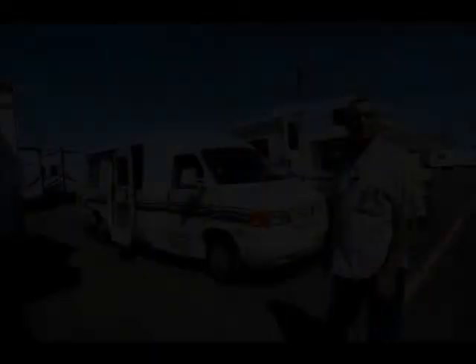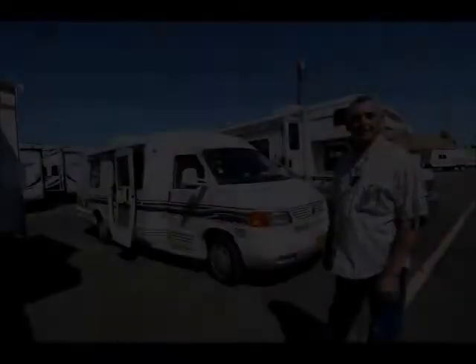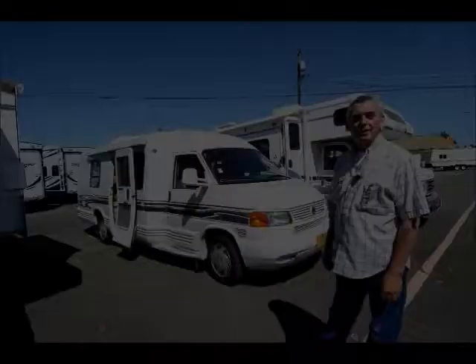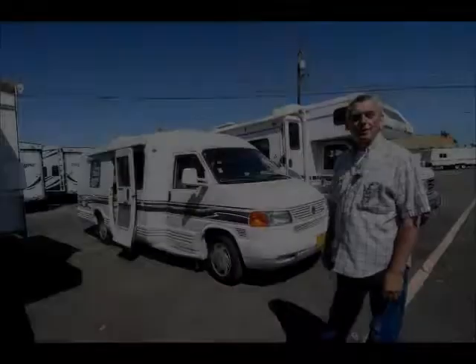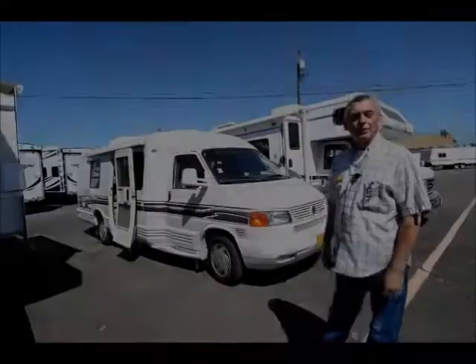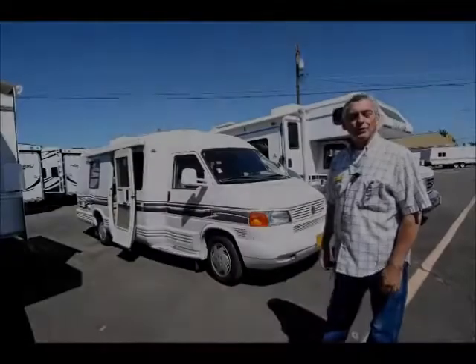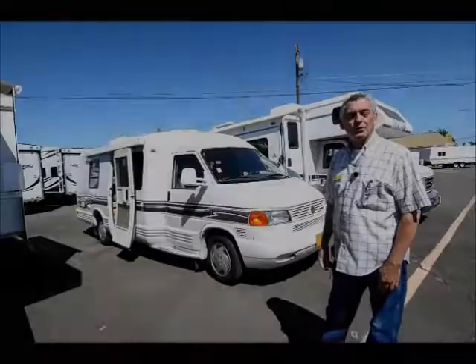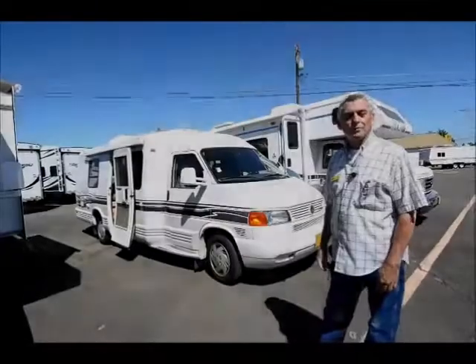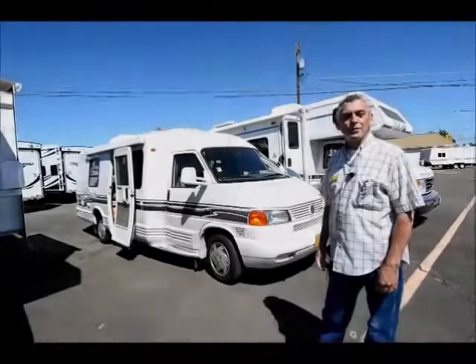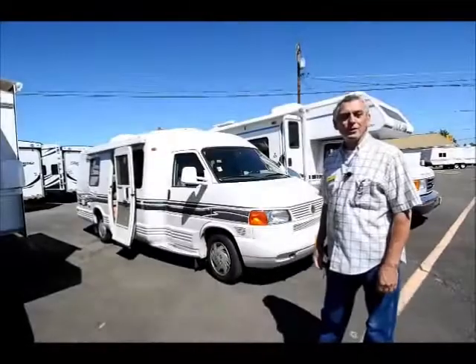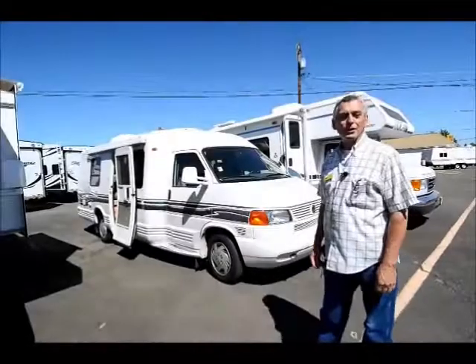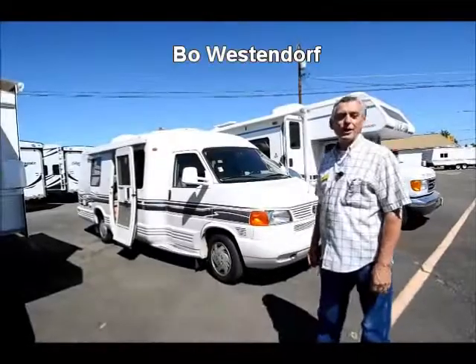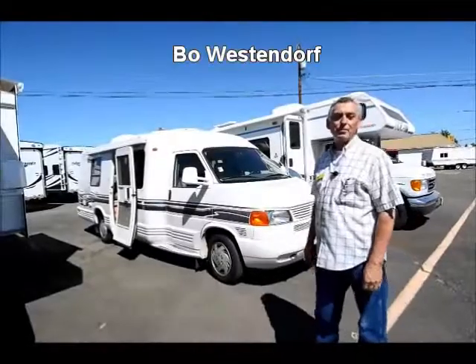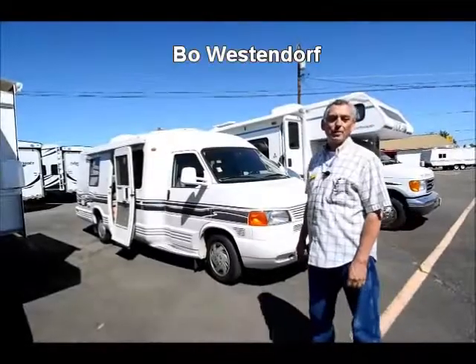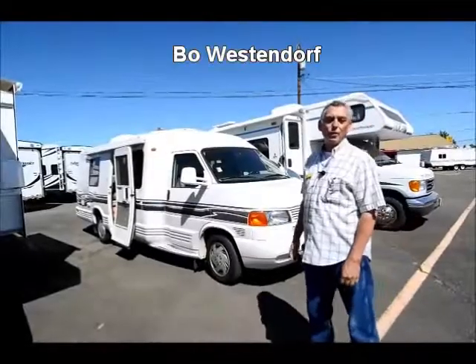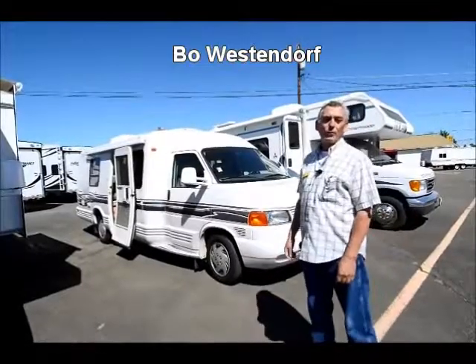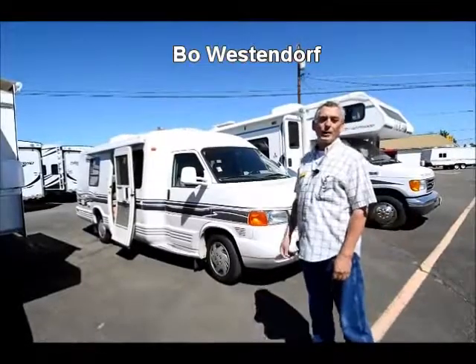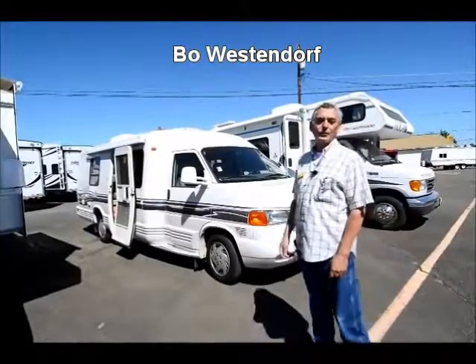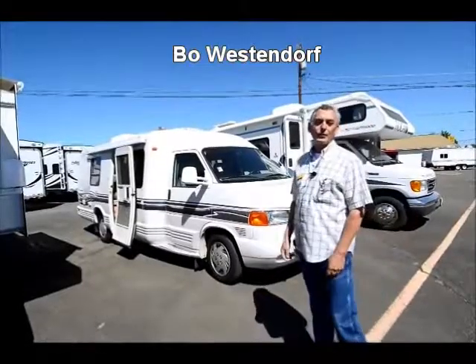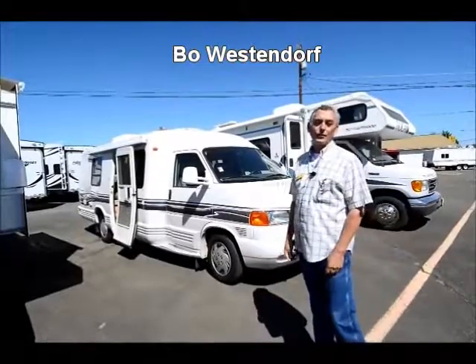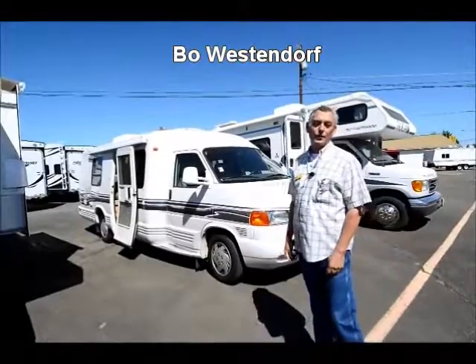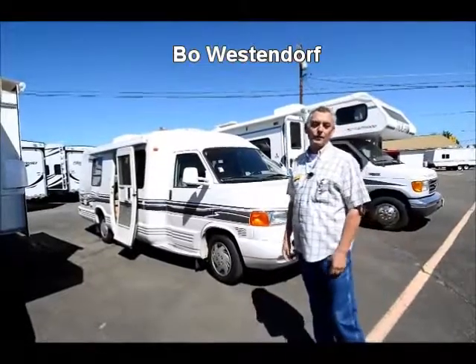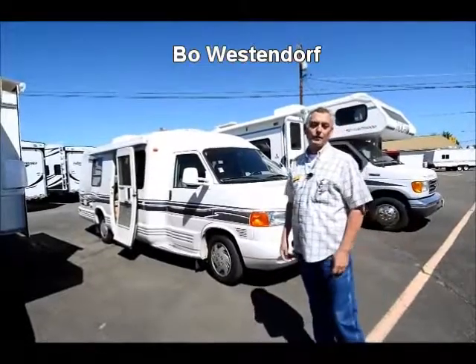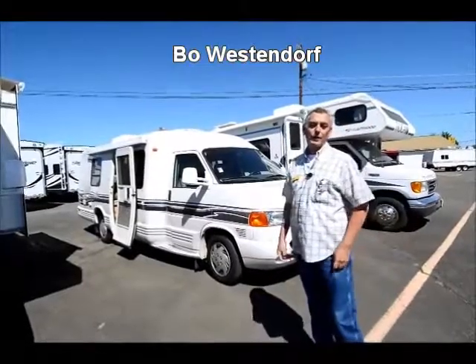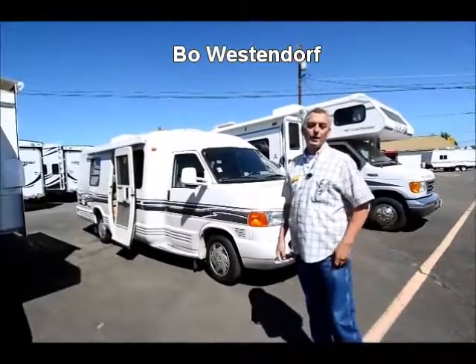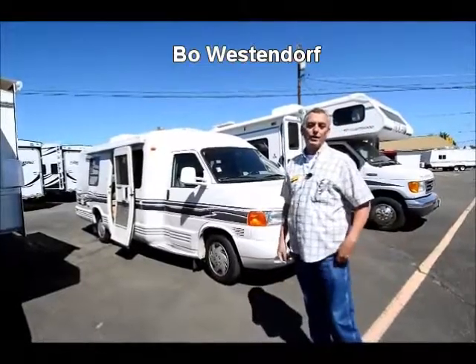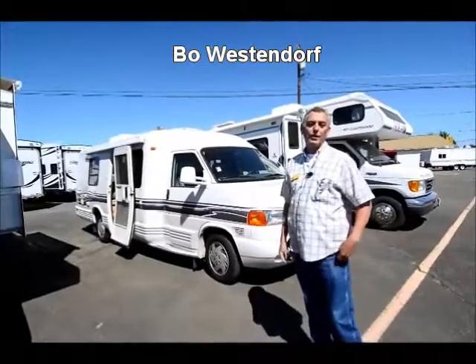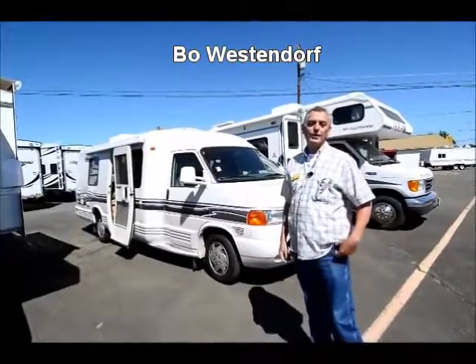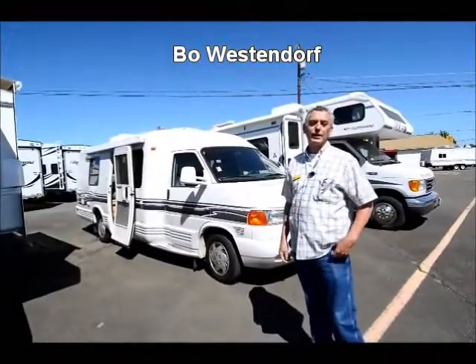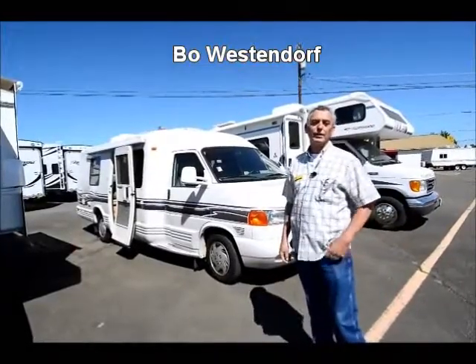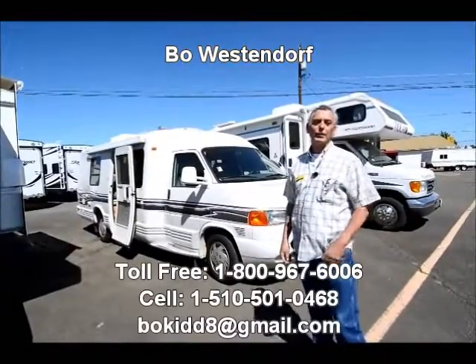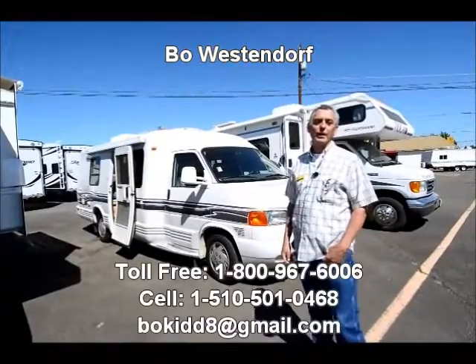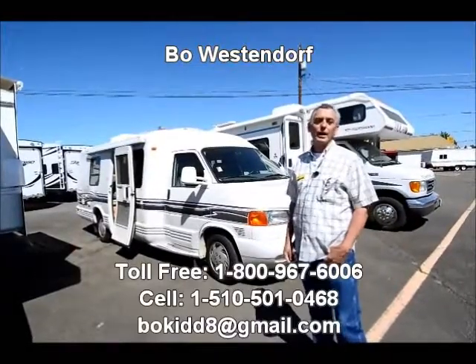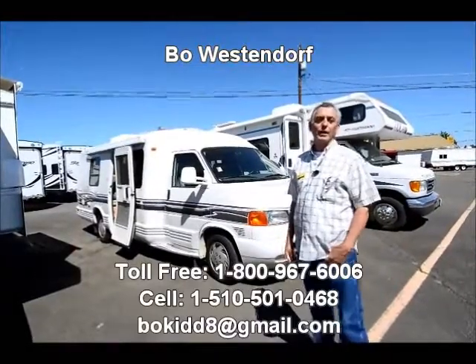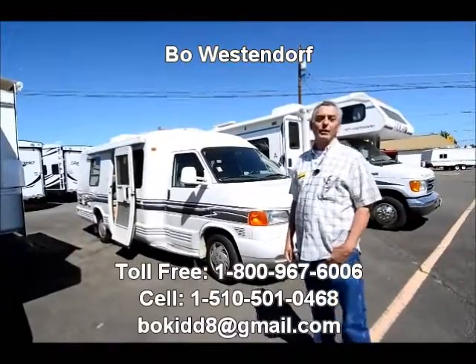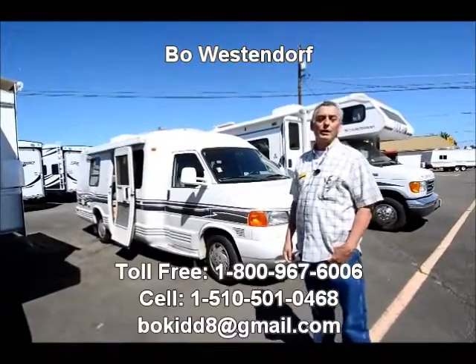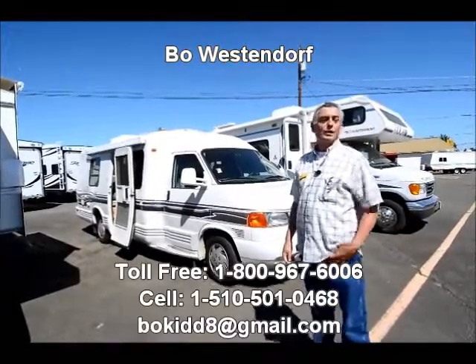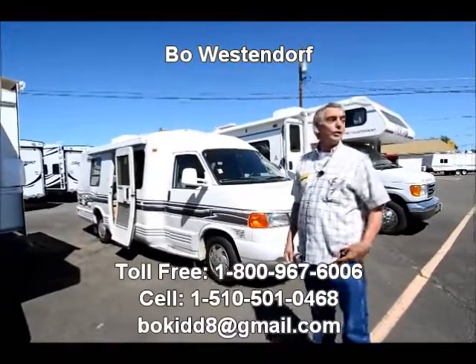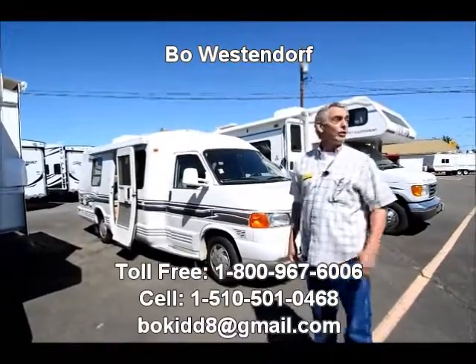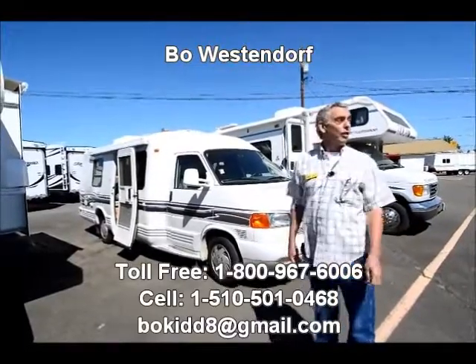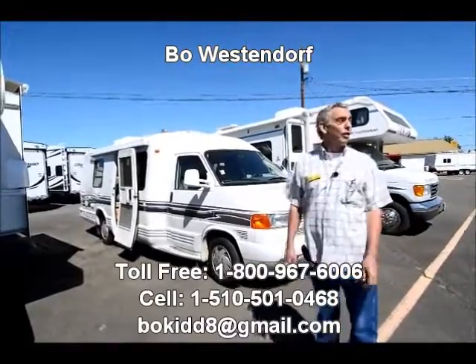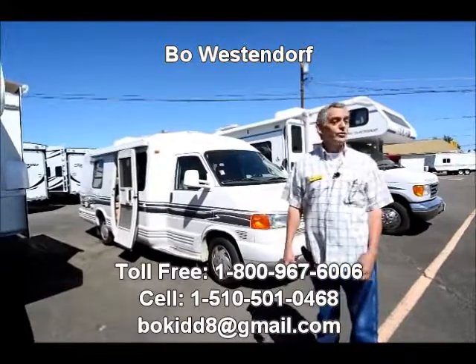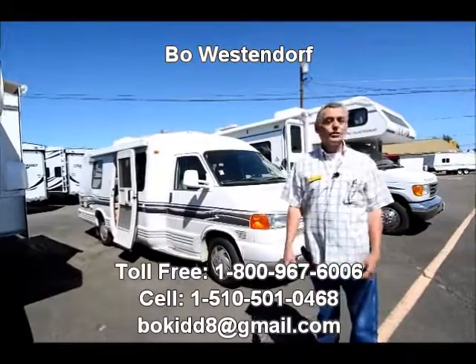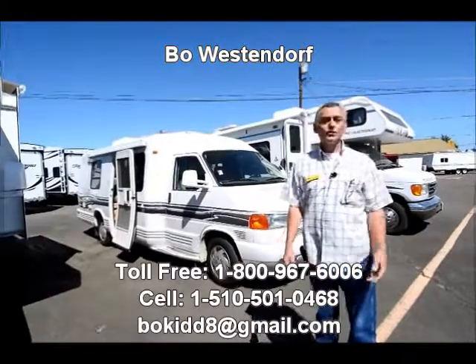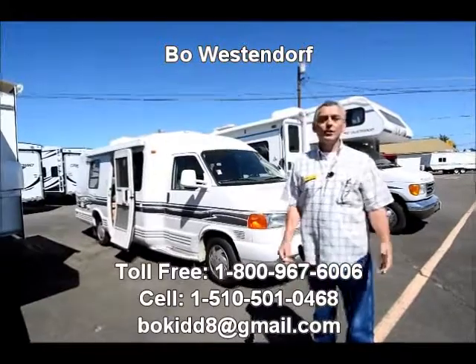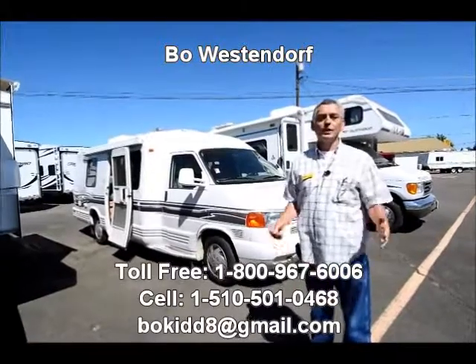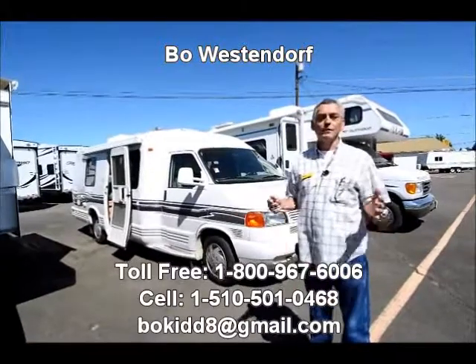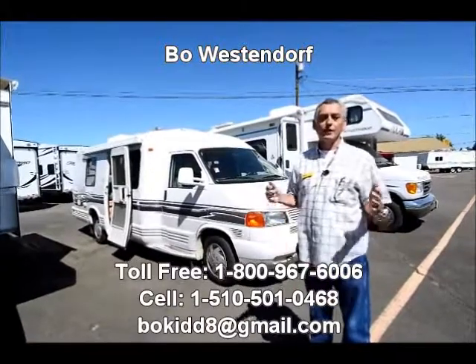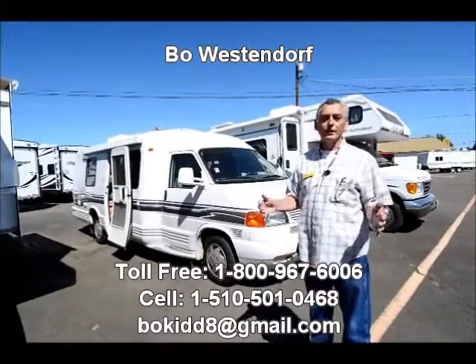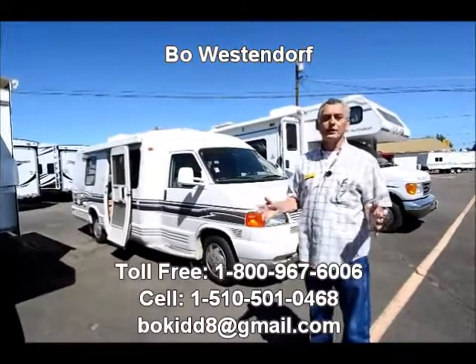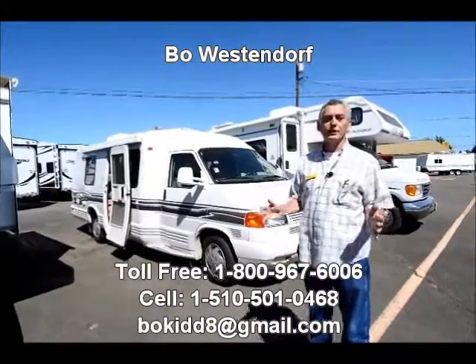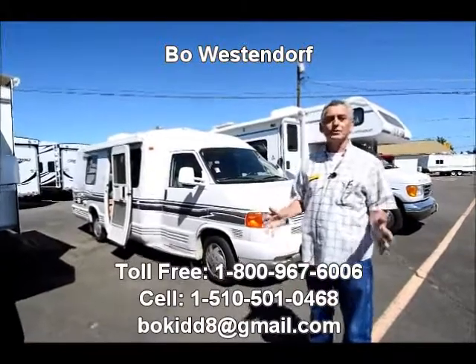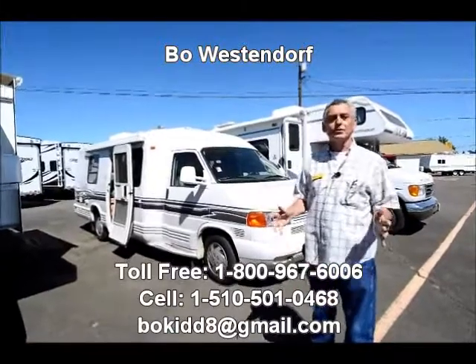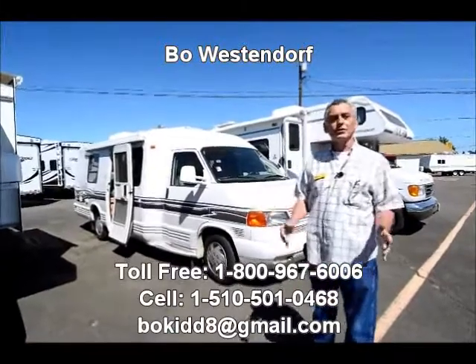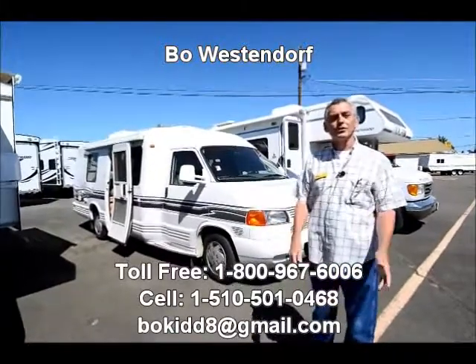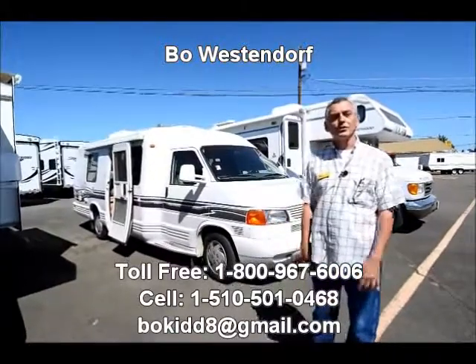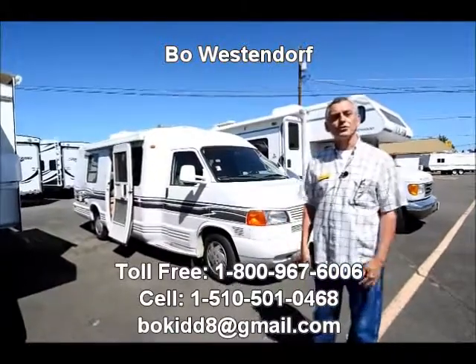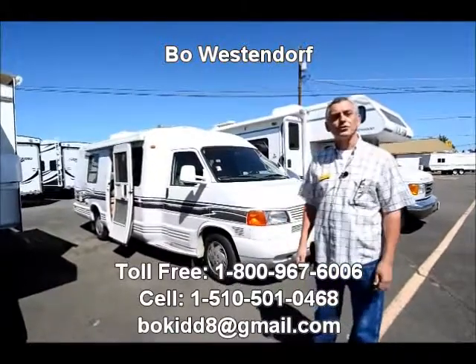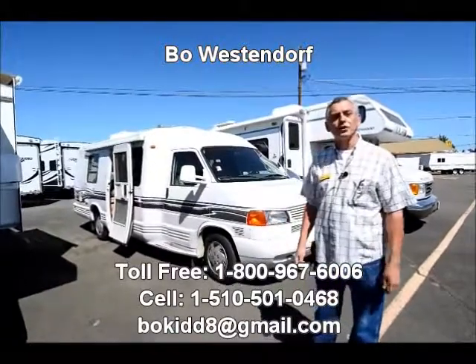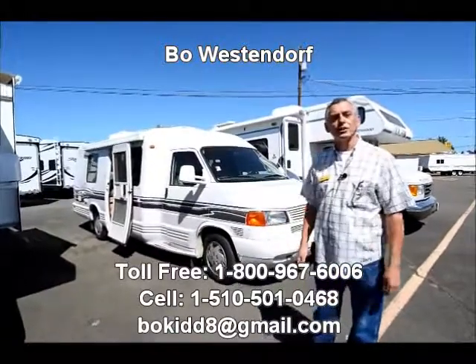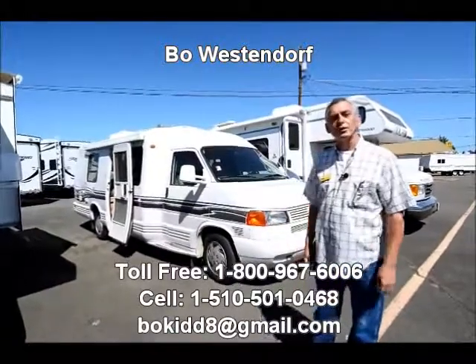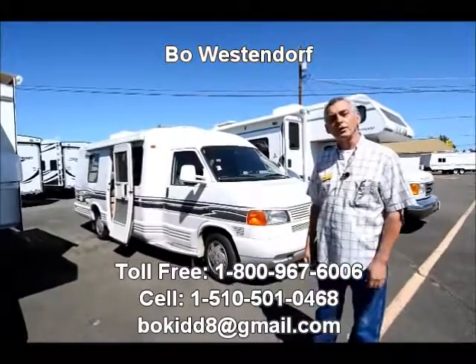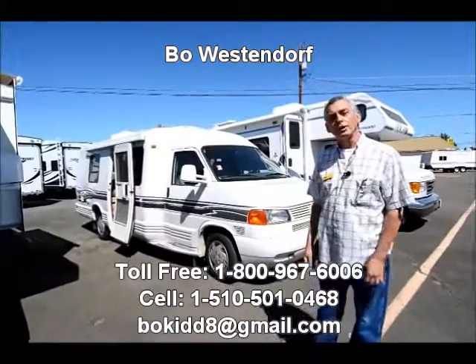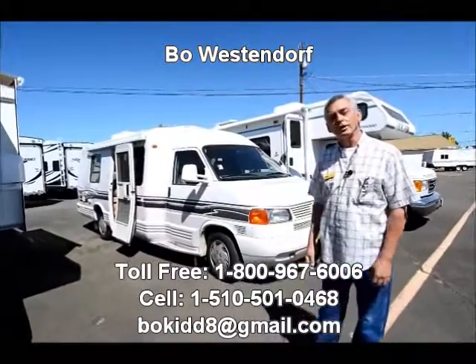Well, good morning. I'm Bo Westendorf at RV Corral, the largest and friendliest dealer in Eugene, Oregon.